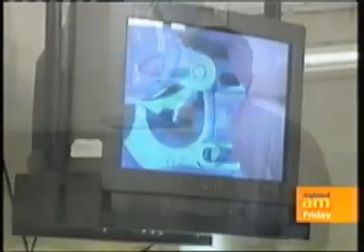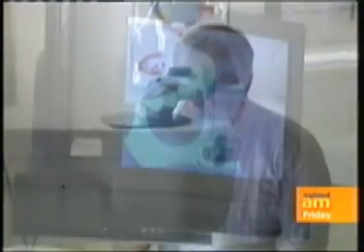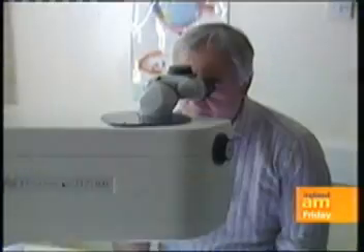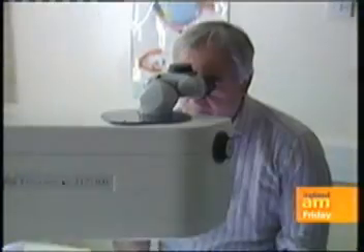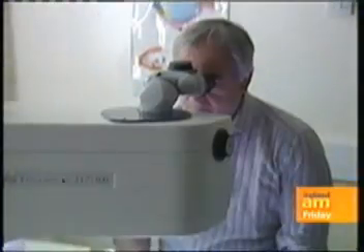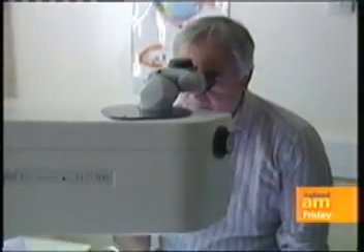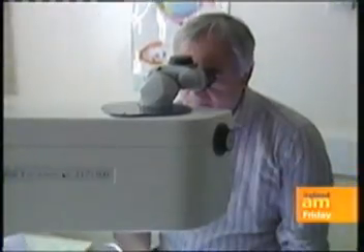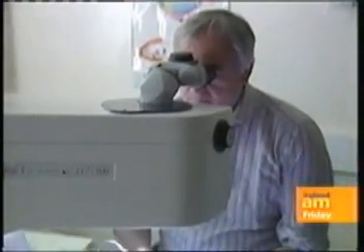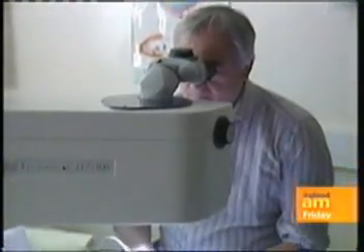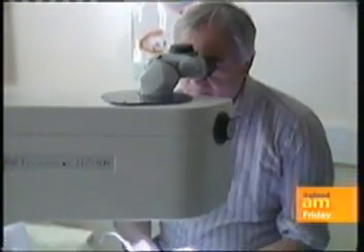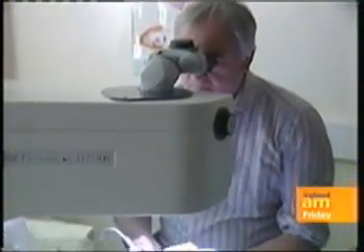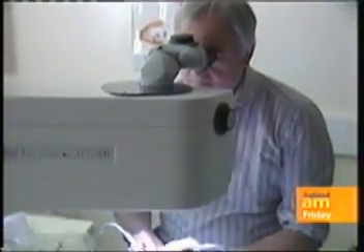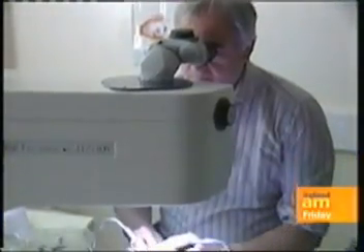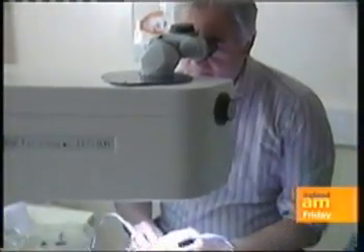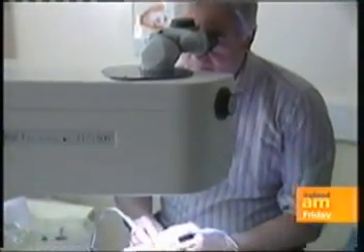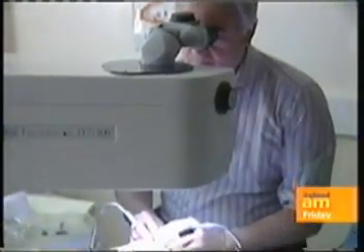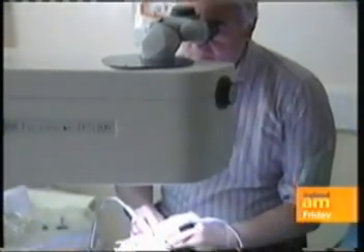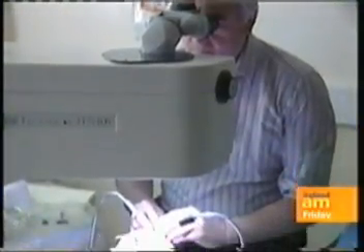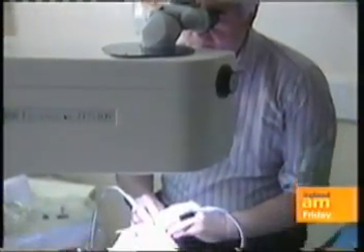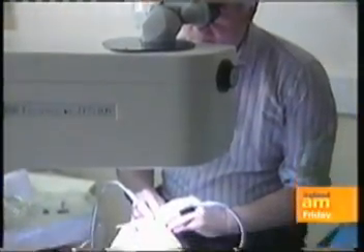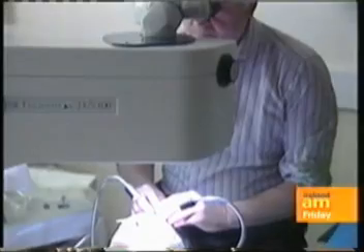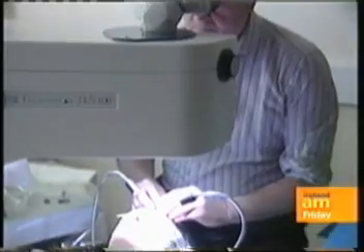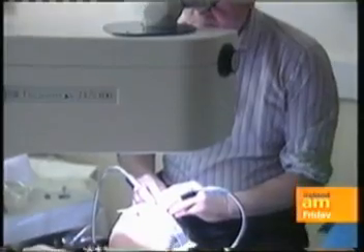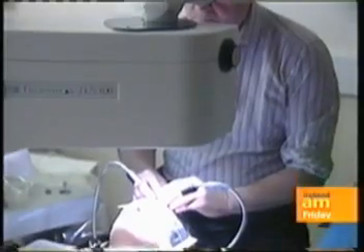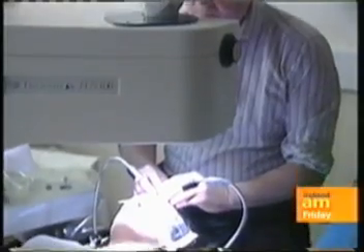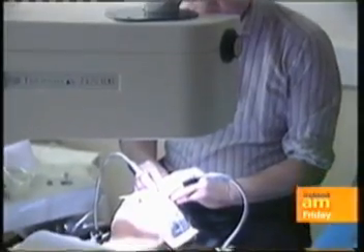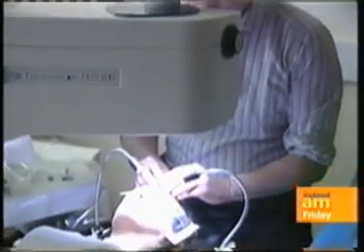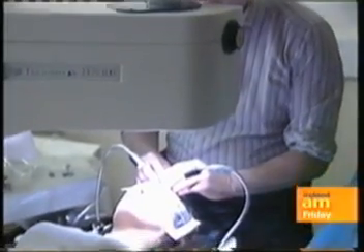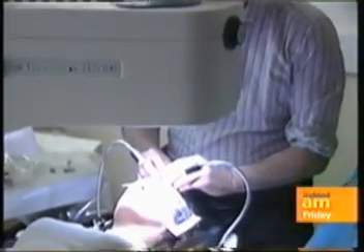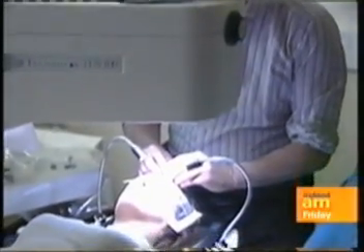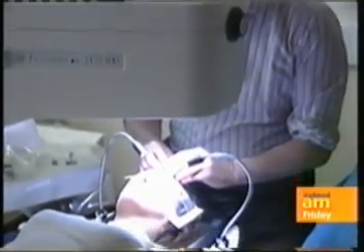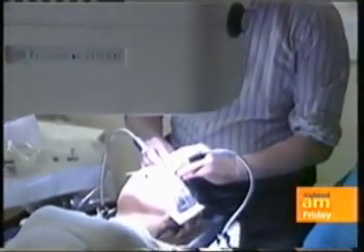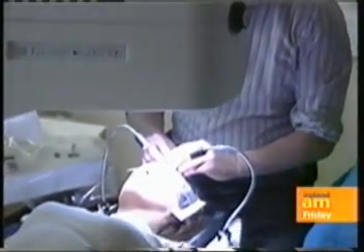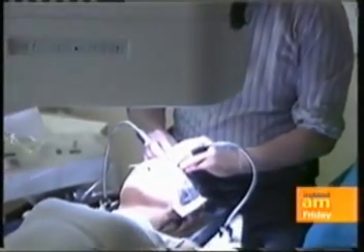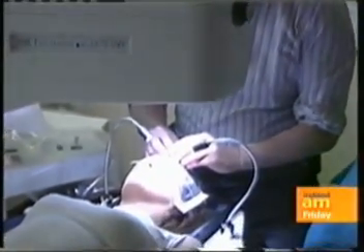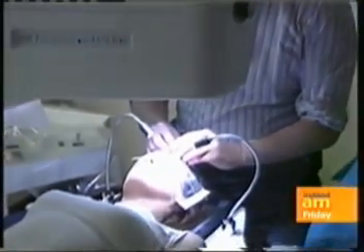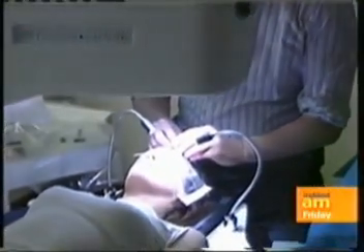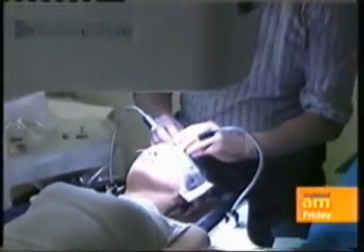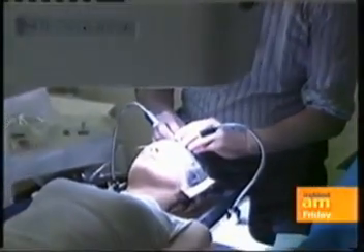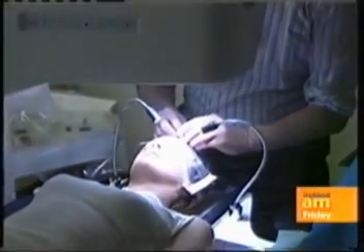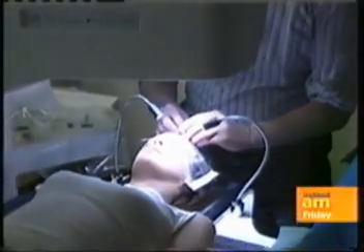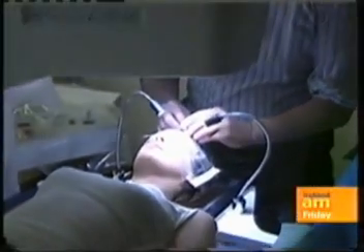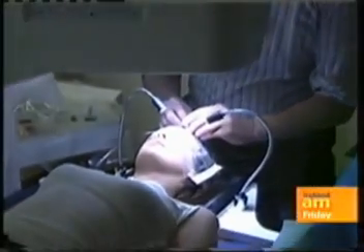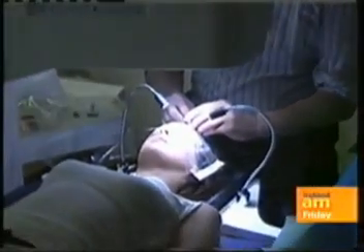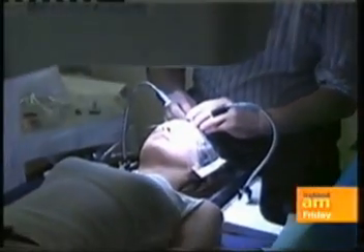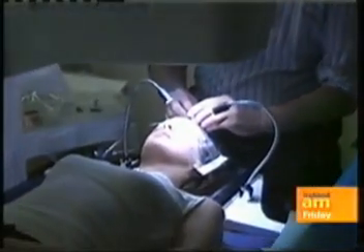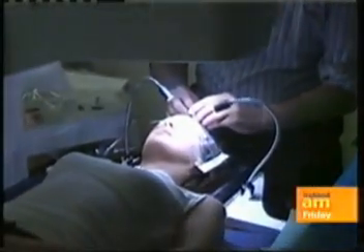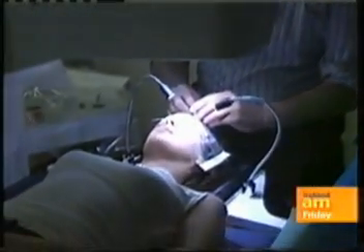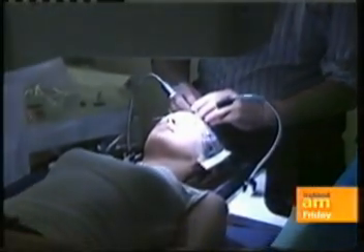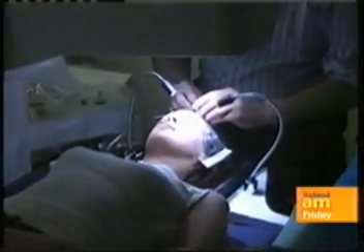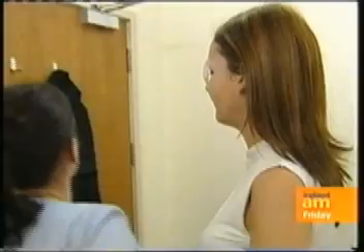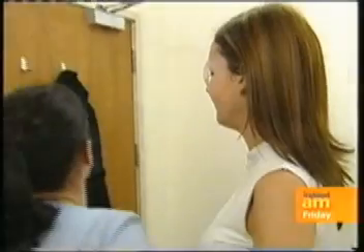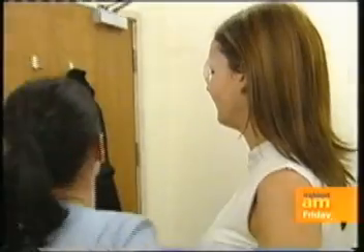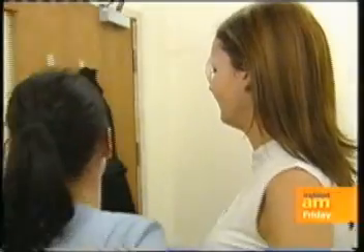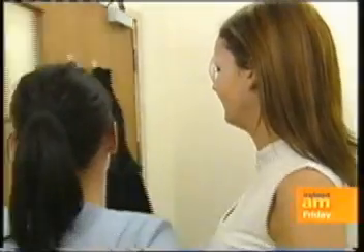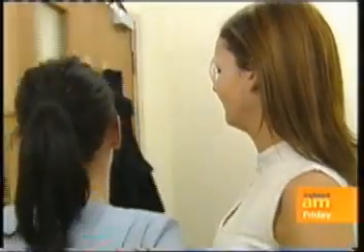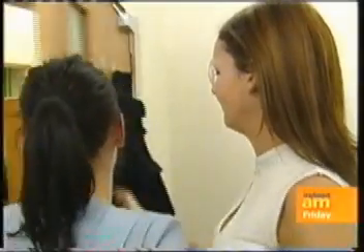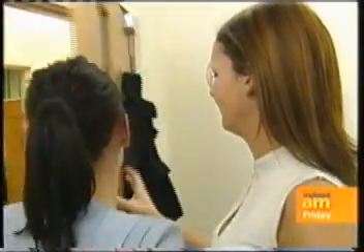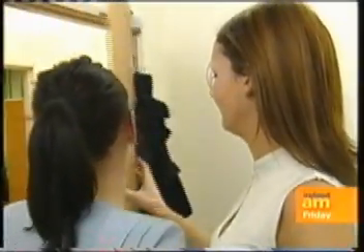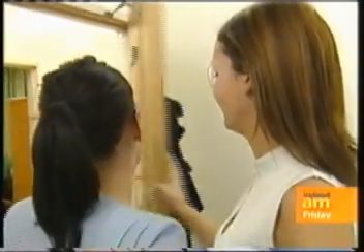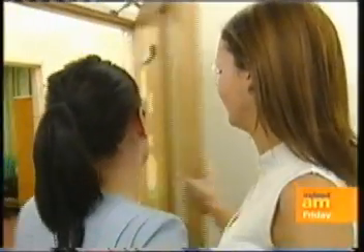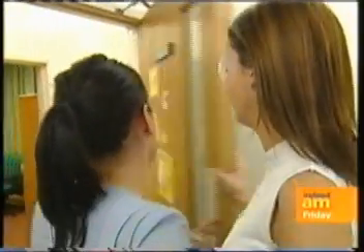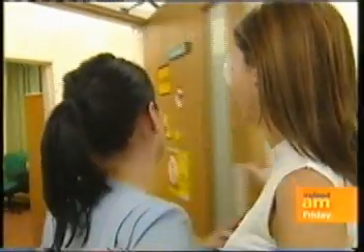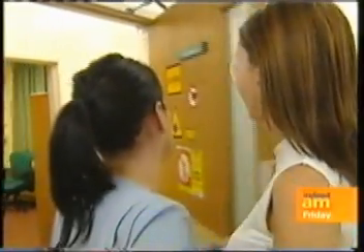Just 24 hours after surgery, Victoria is back at the clinic to have her first post-operative appointment. So how has she gotten on?